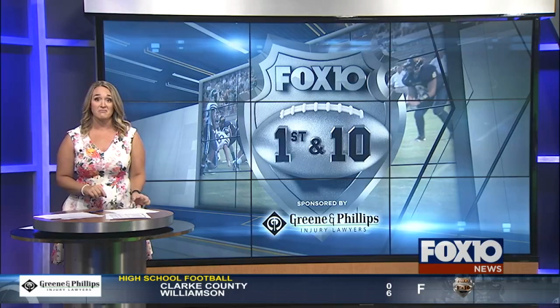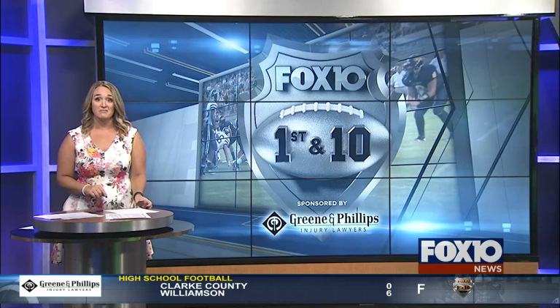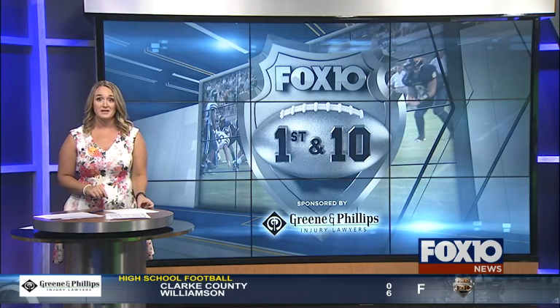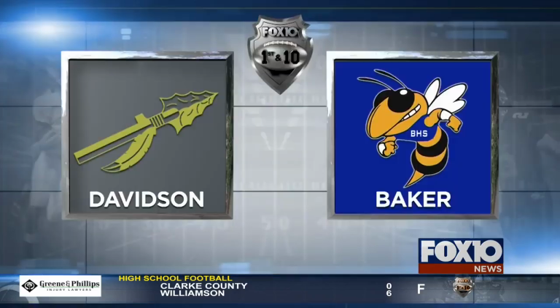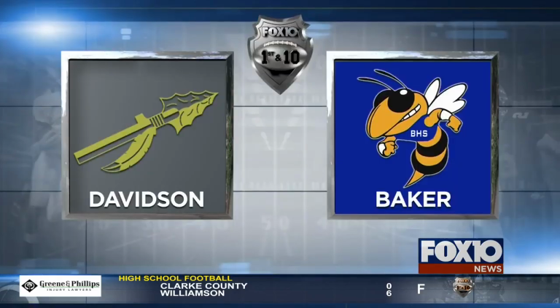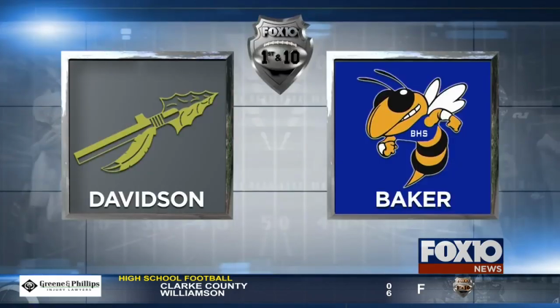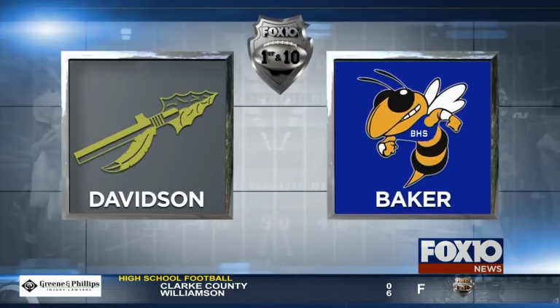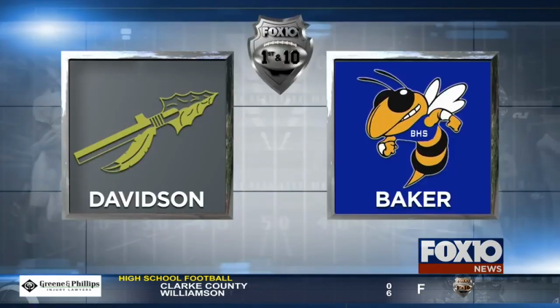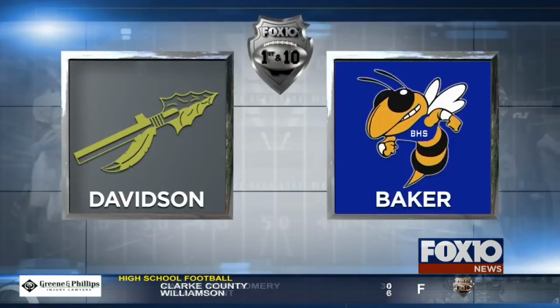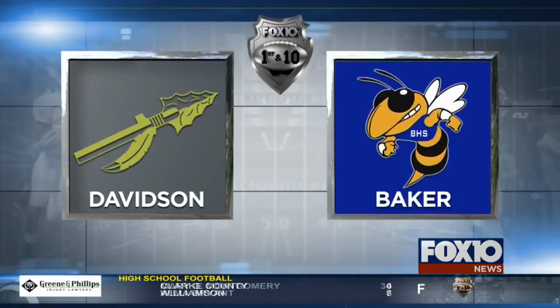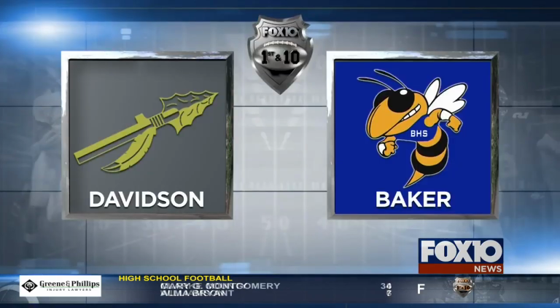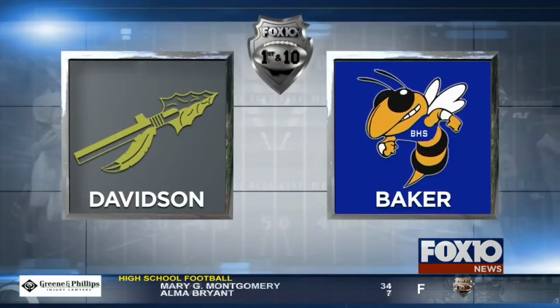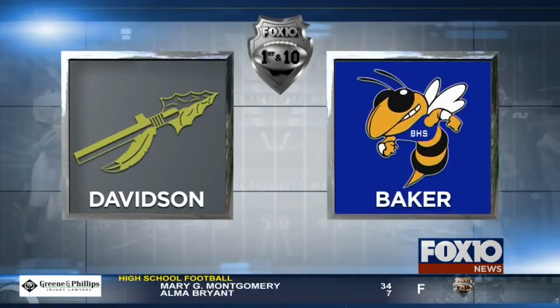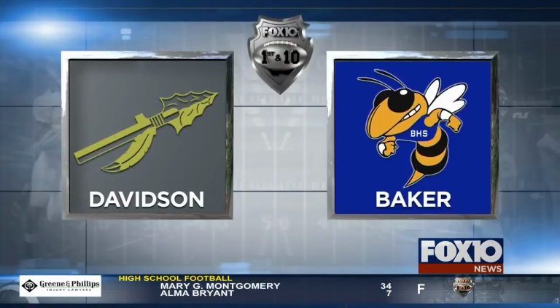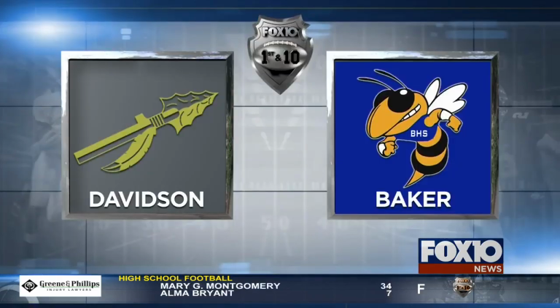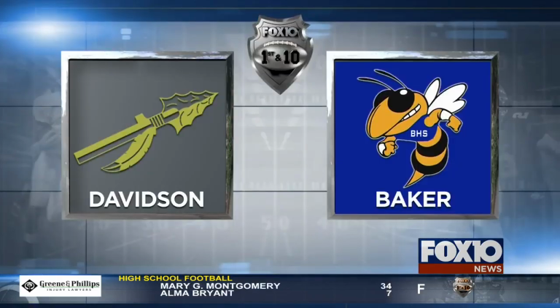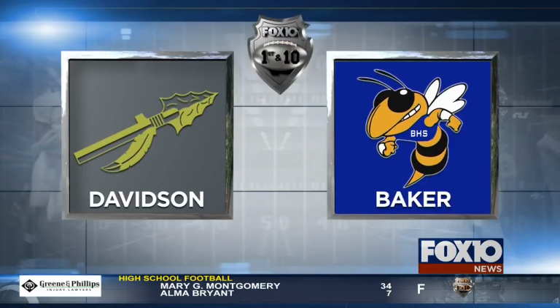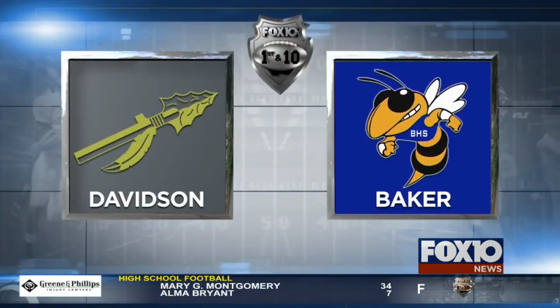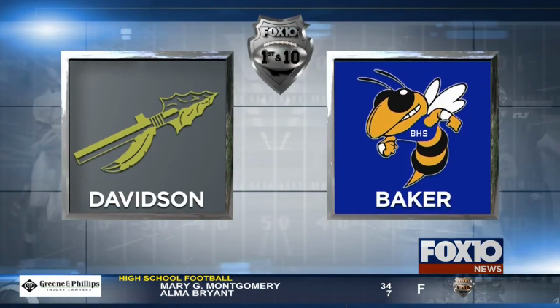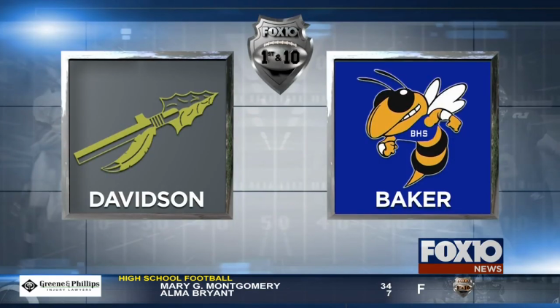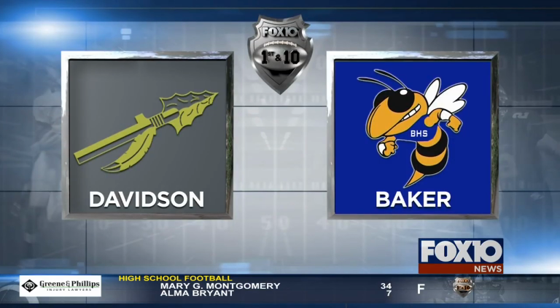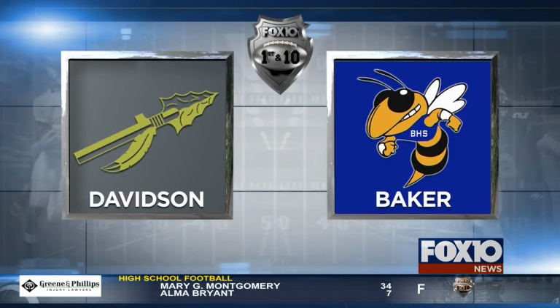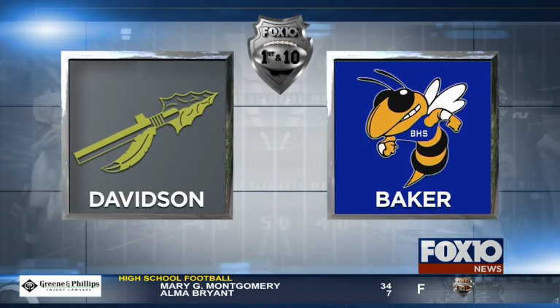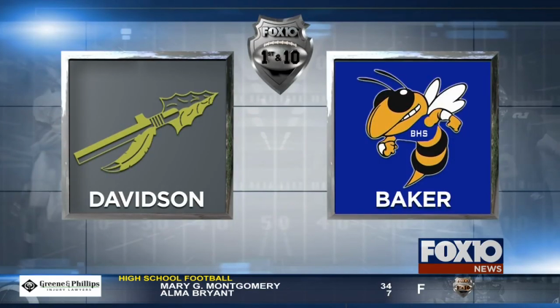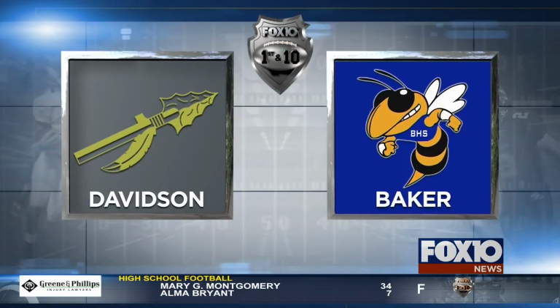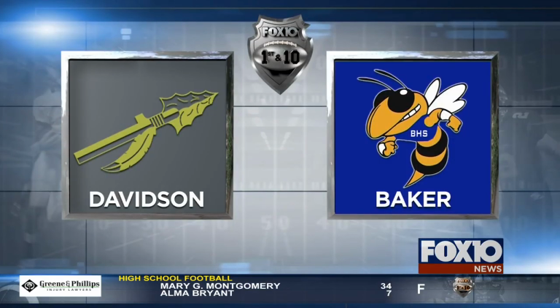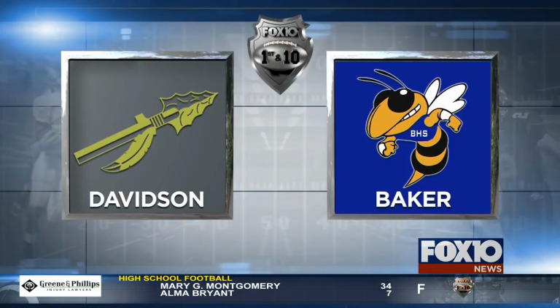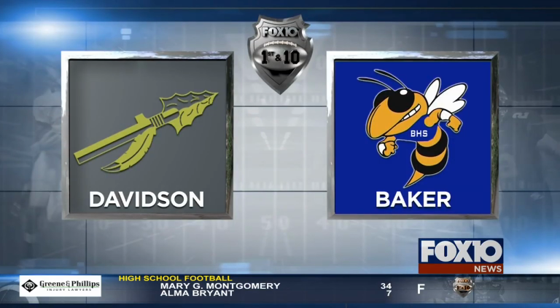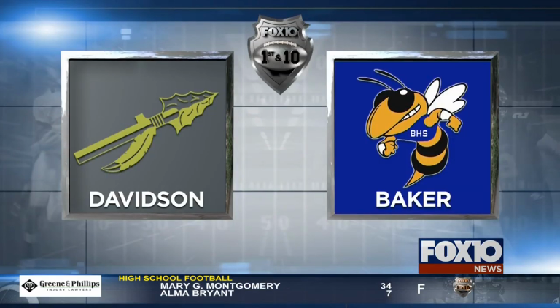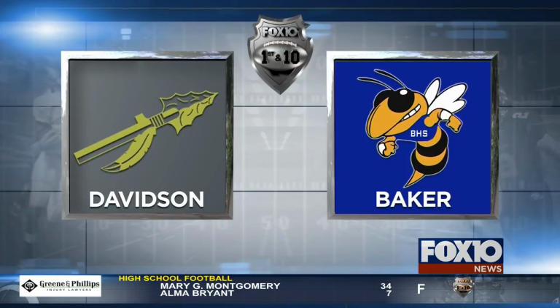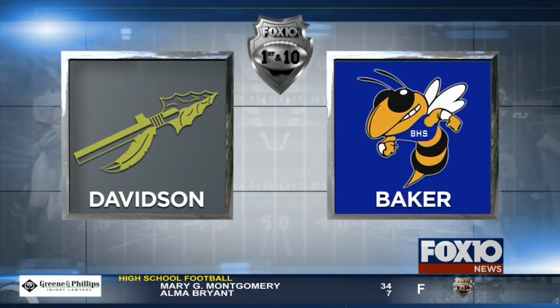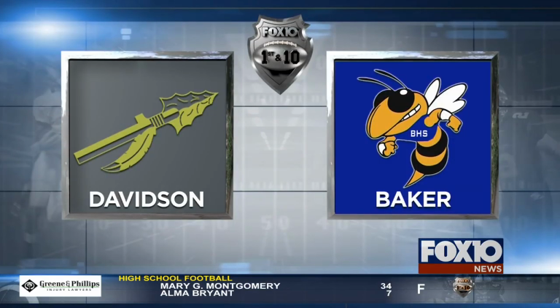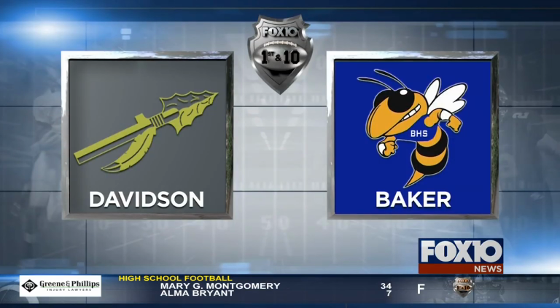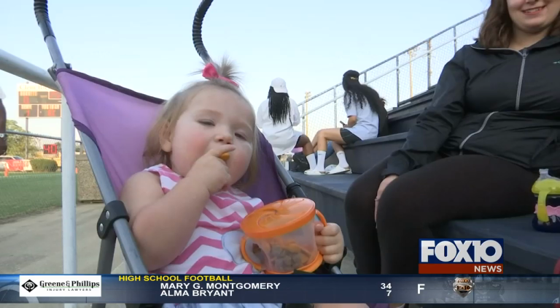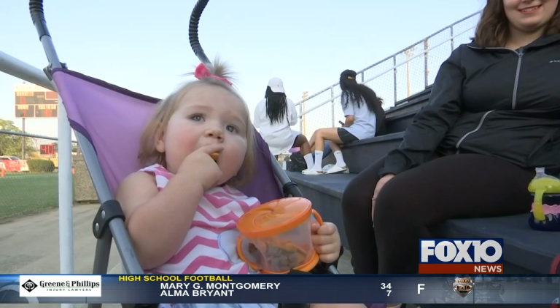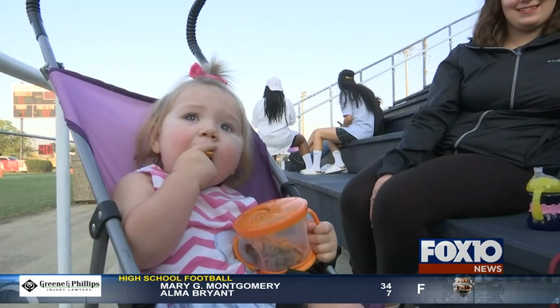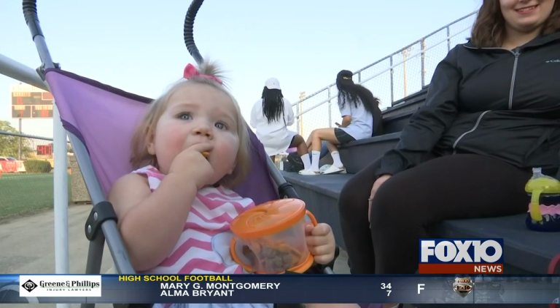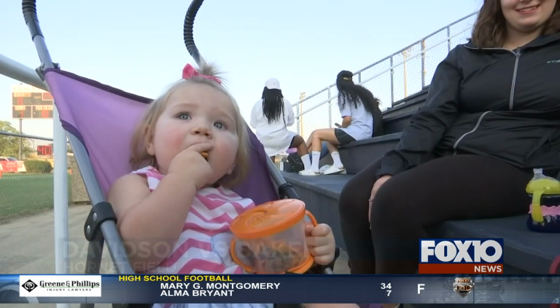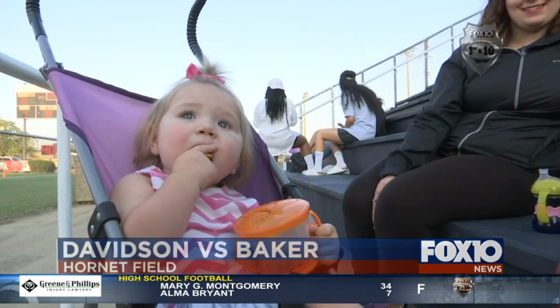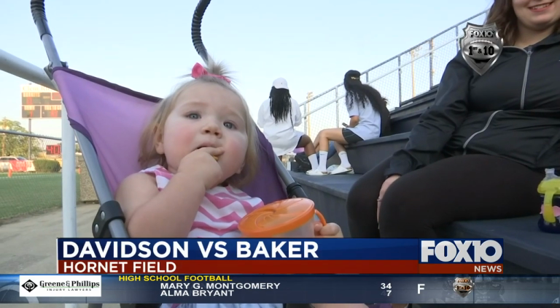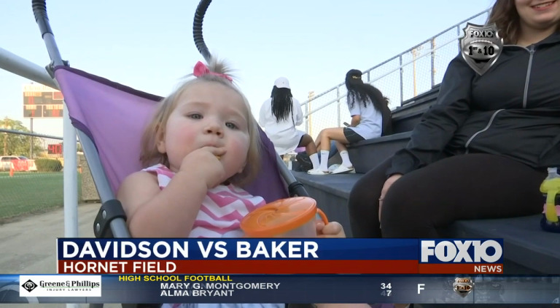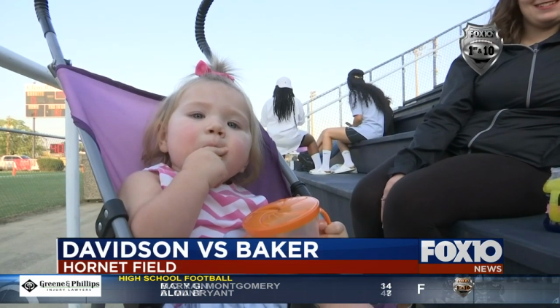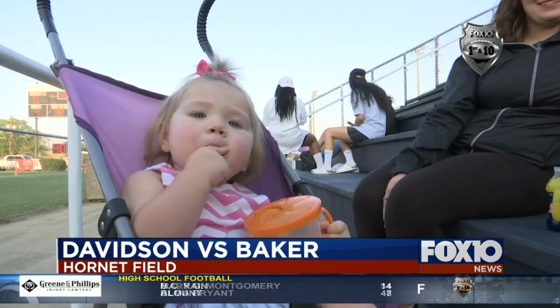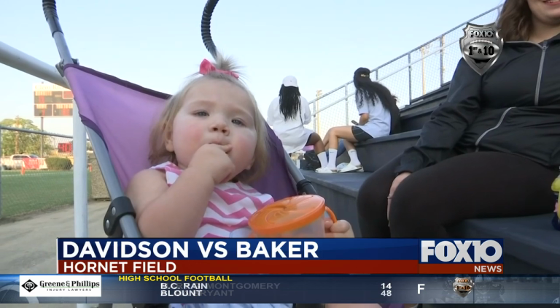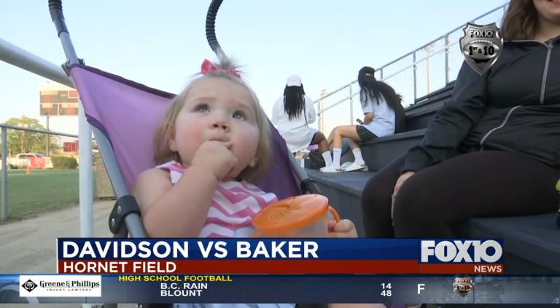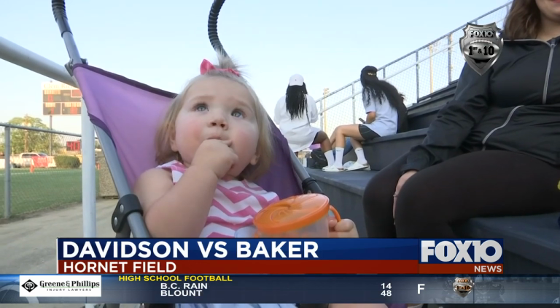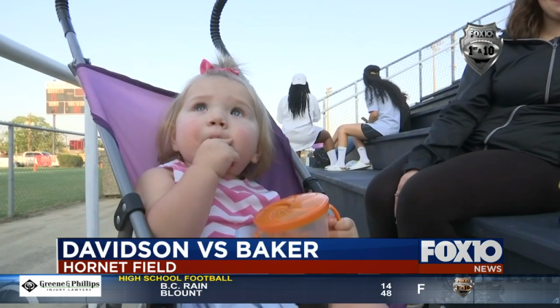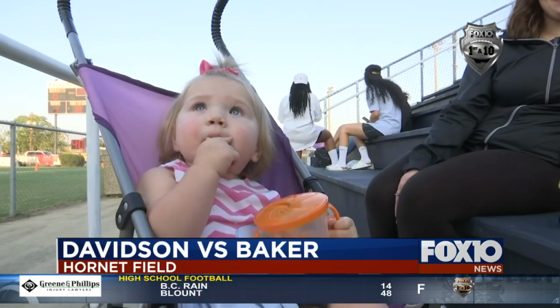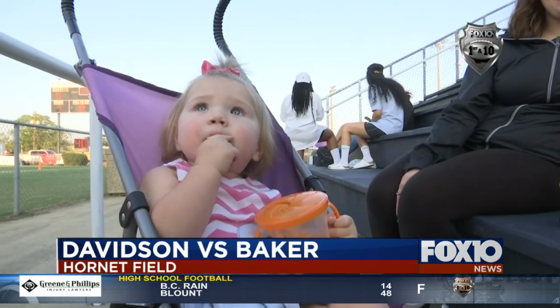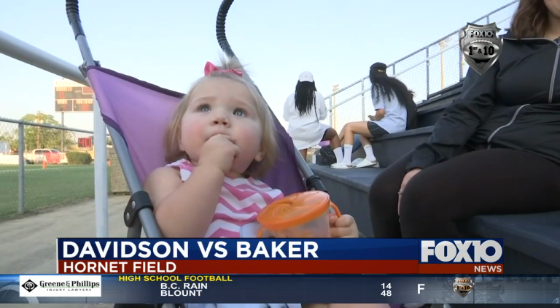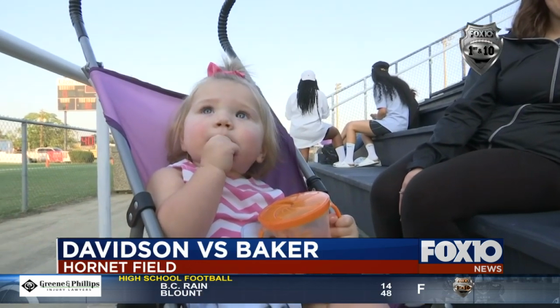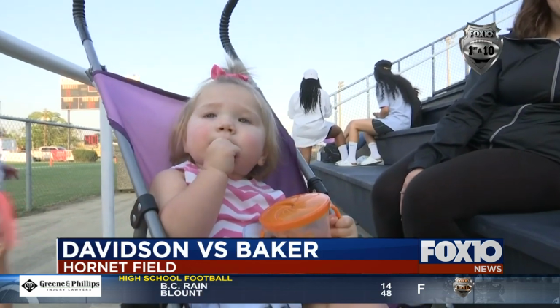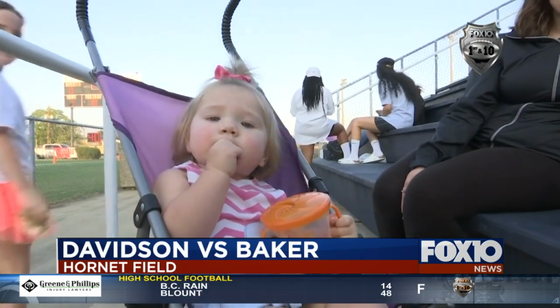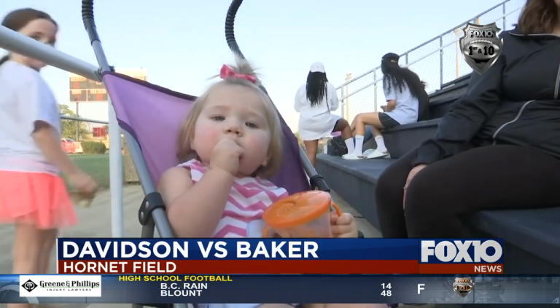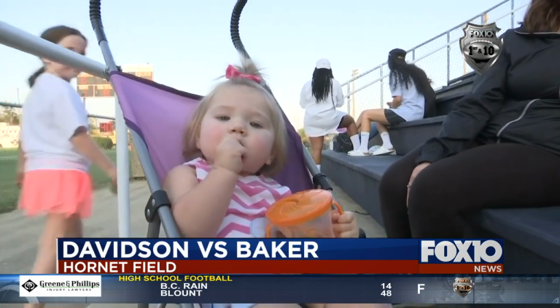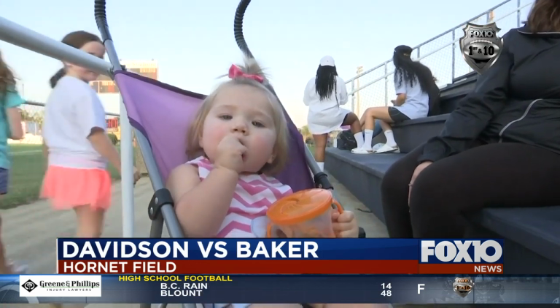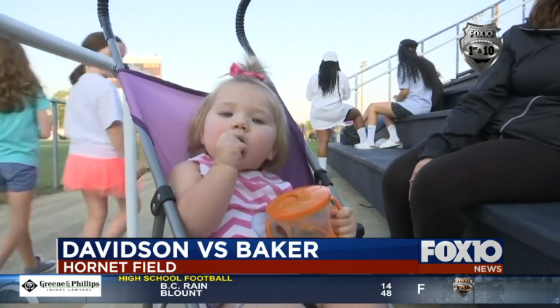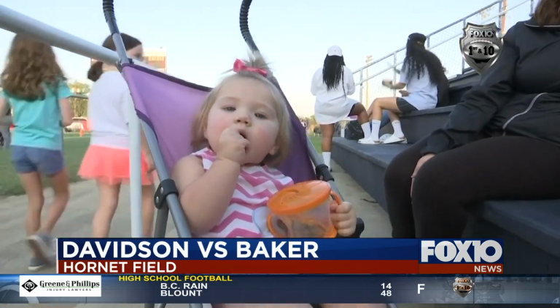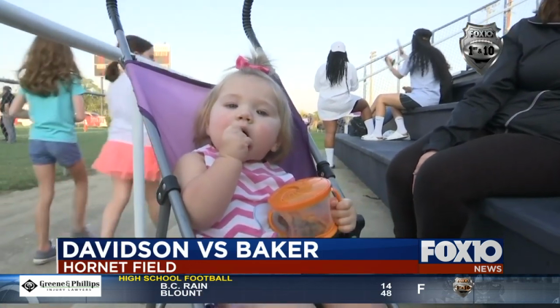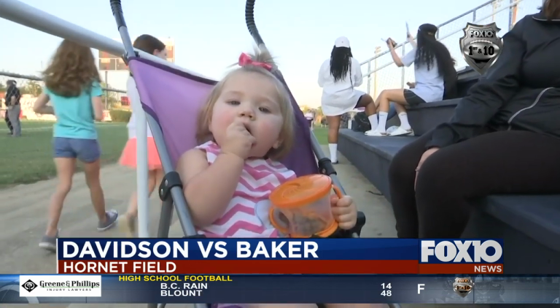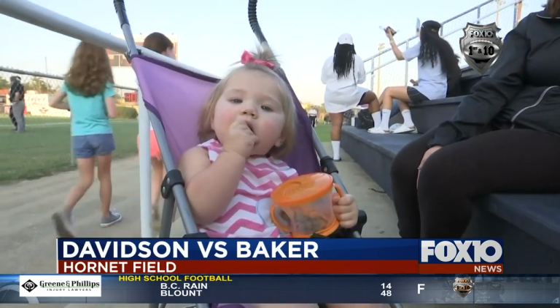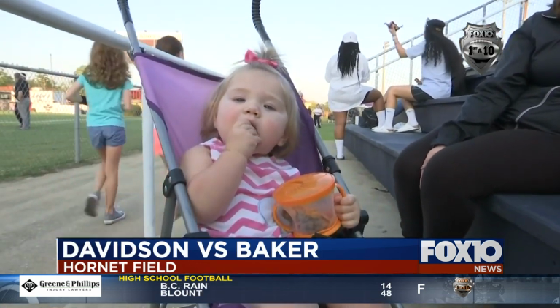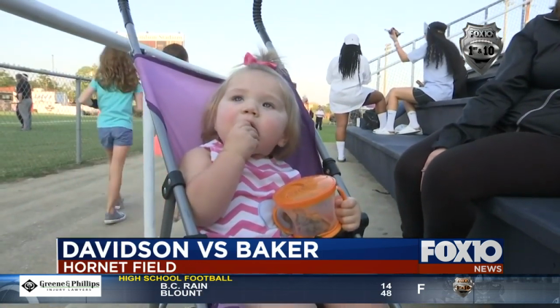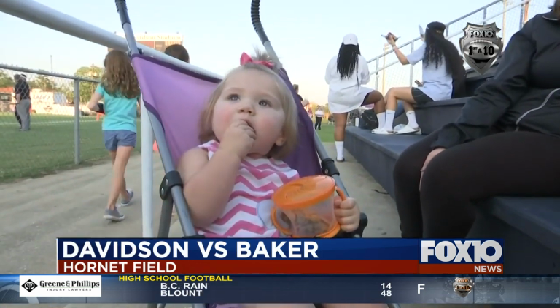To the highlights we go. Hadley enjoying some snacks before kickoff. I'm very jealous of her Bakers.